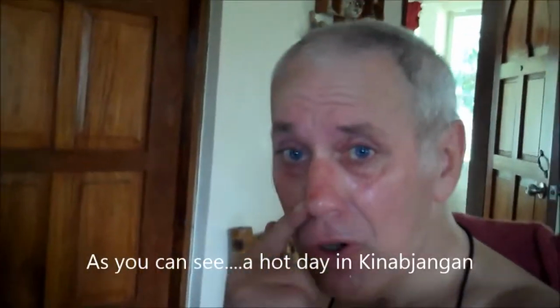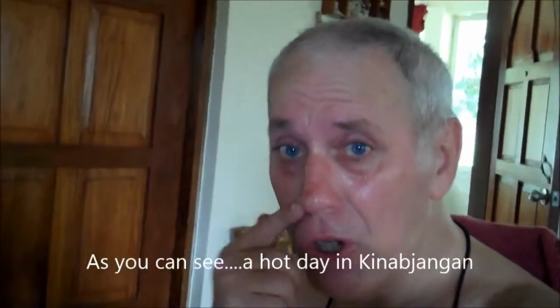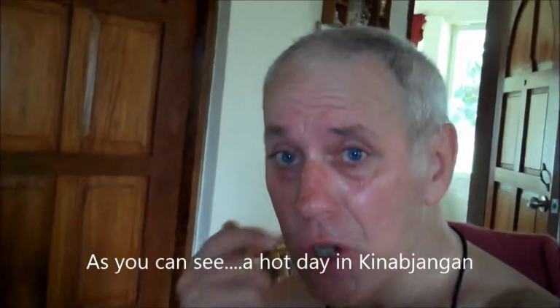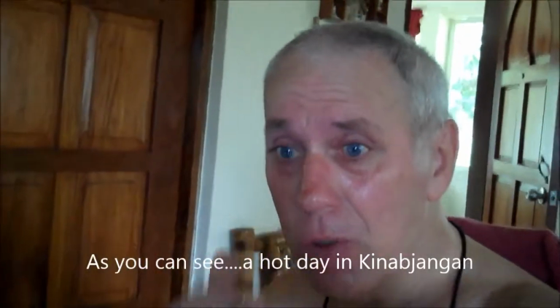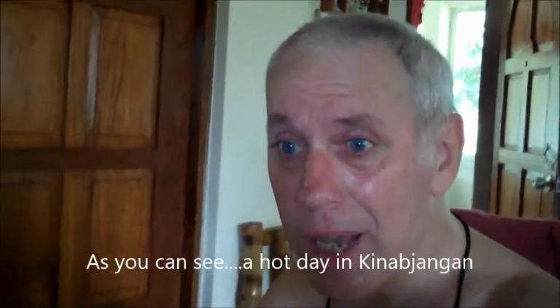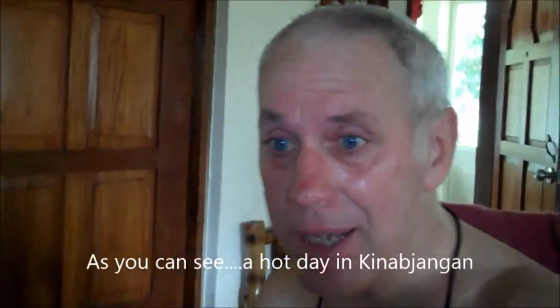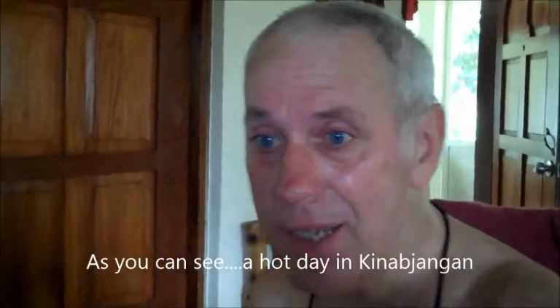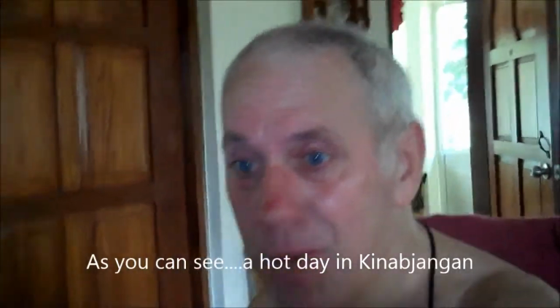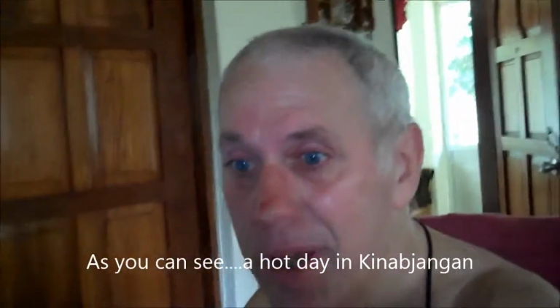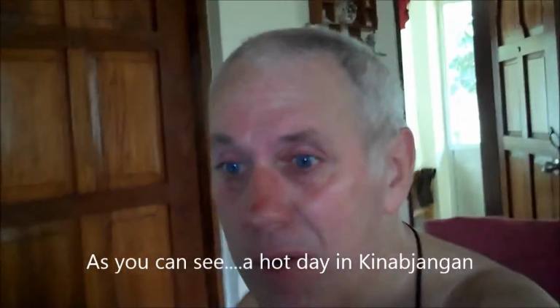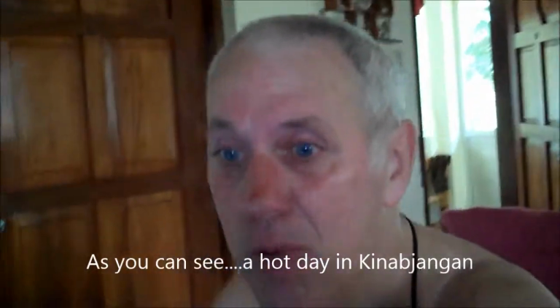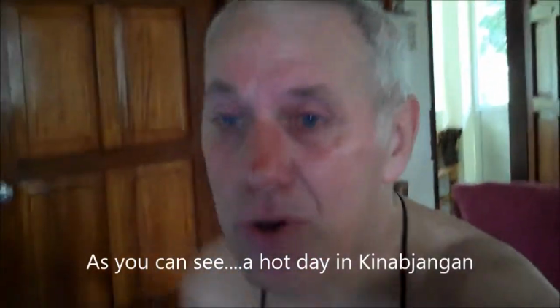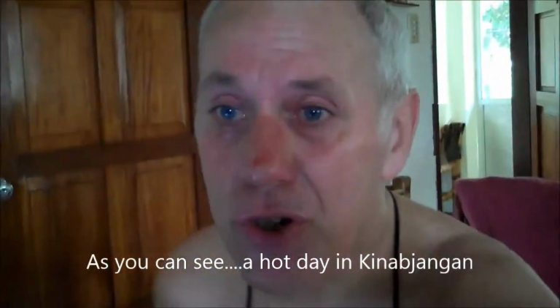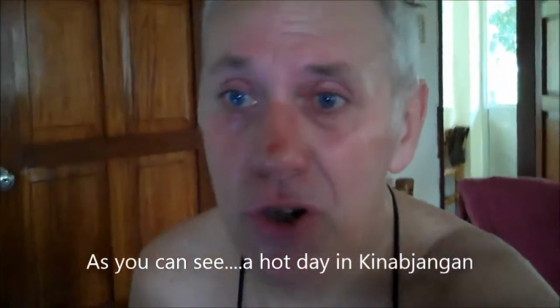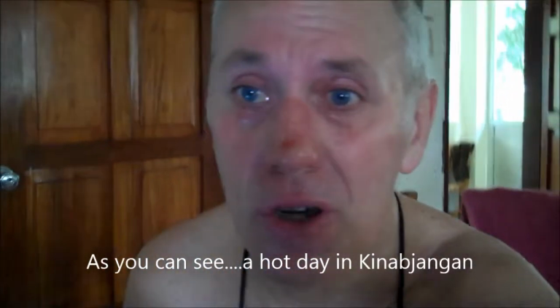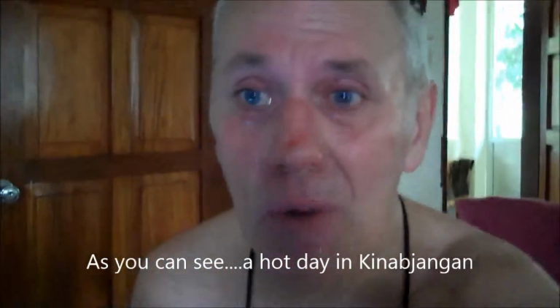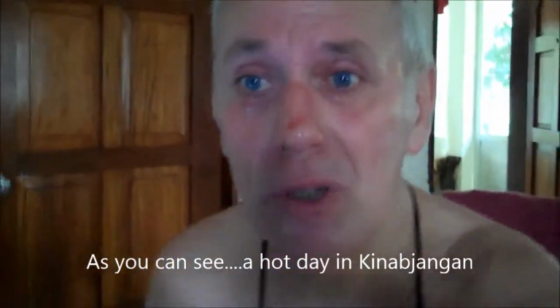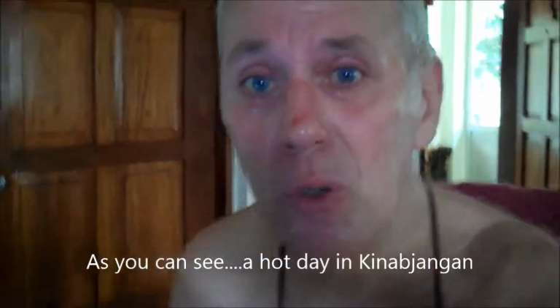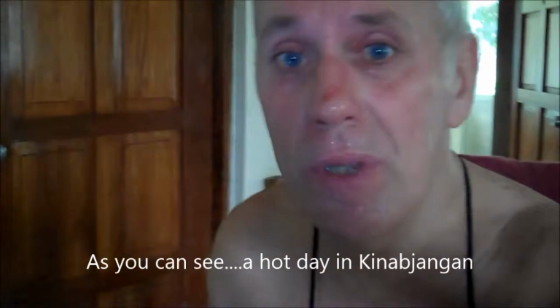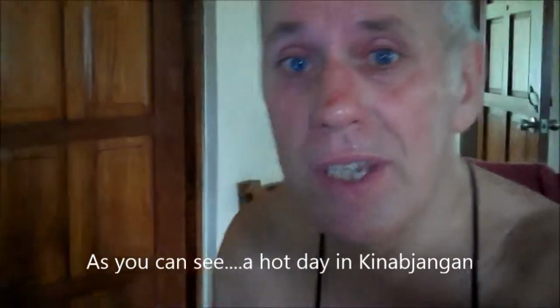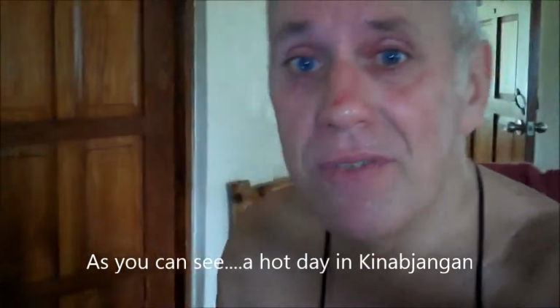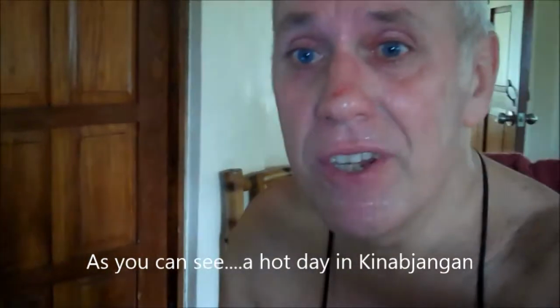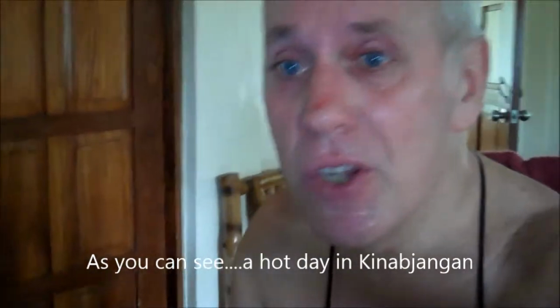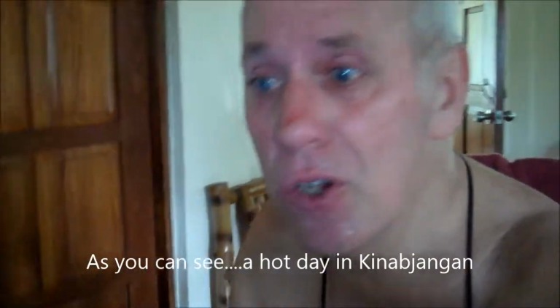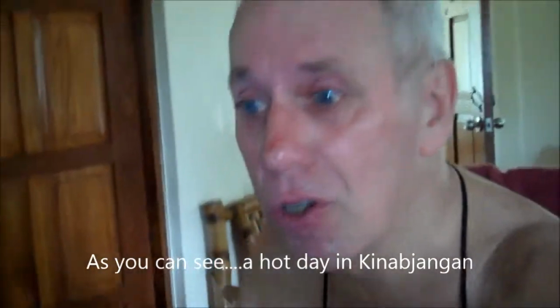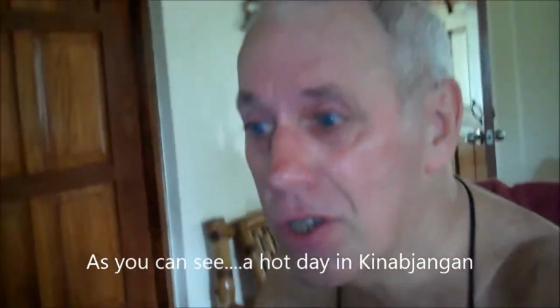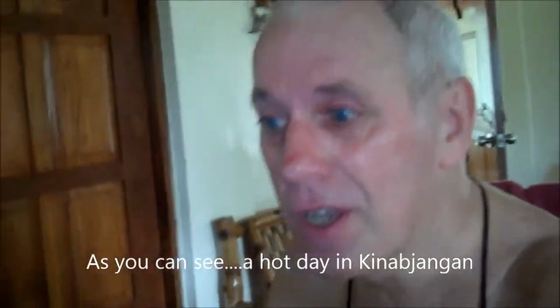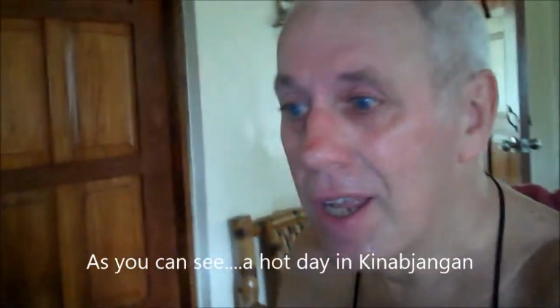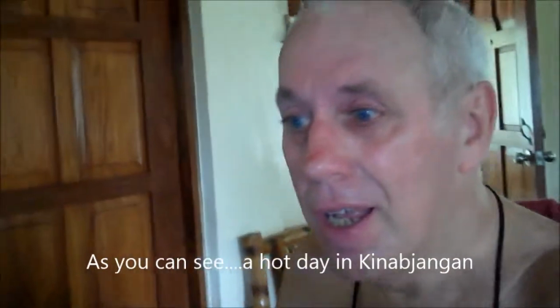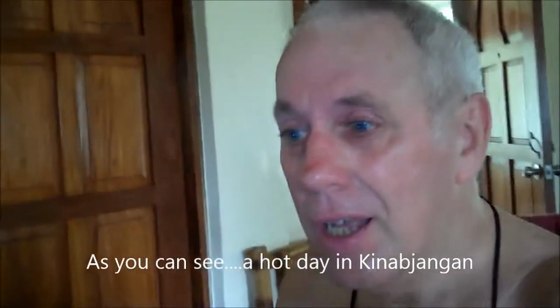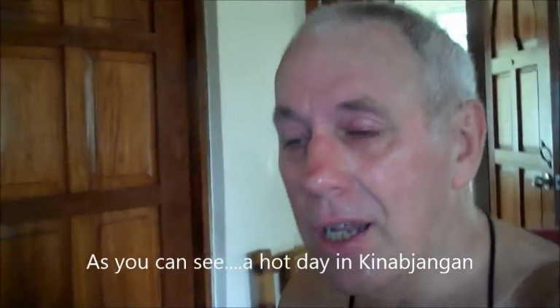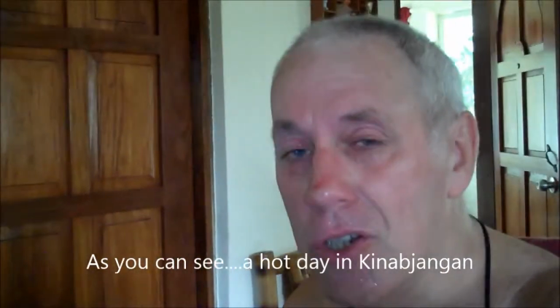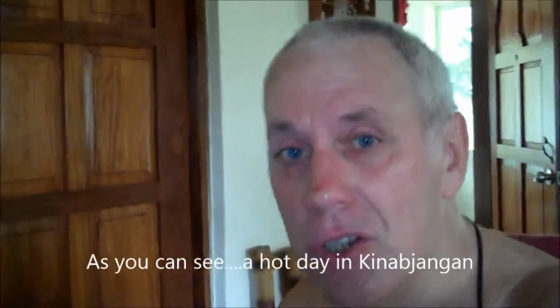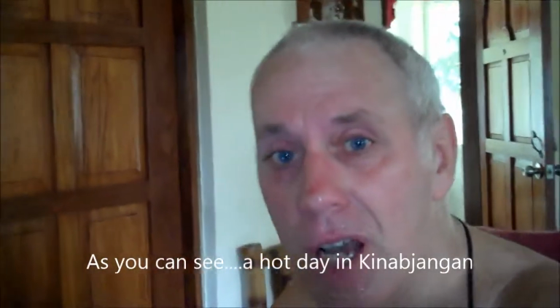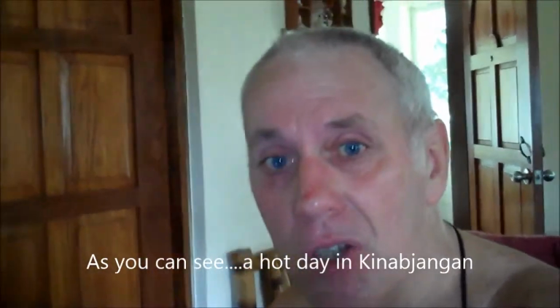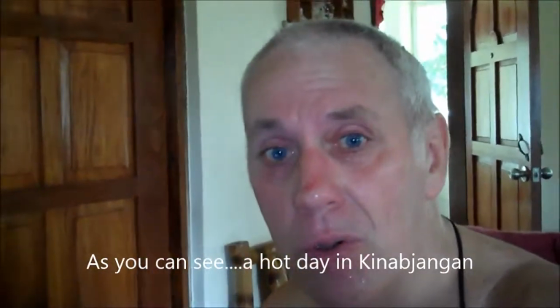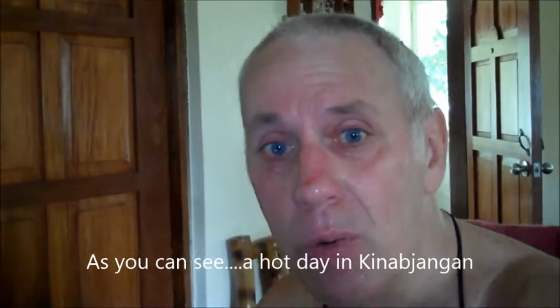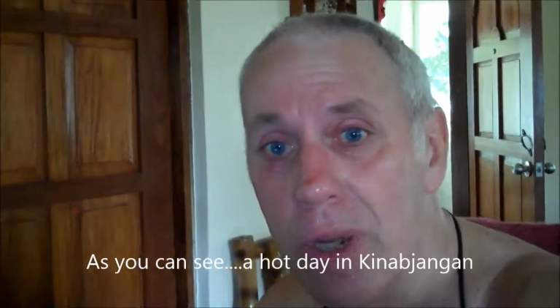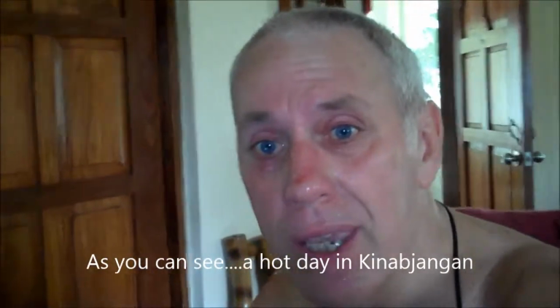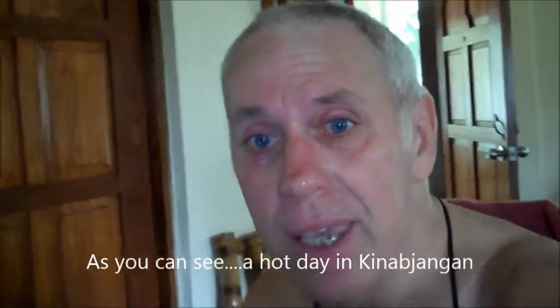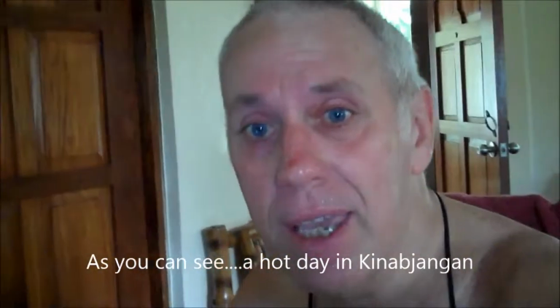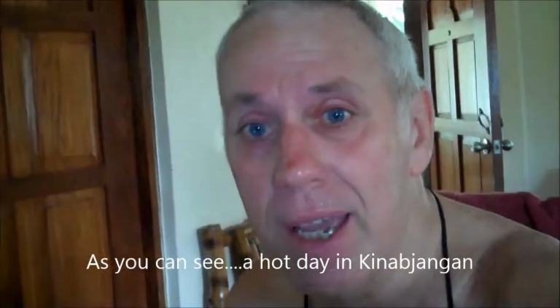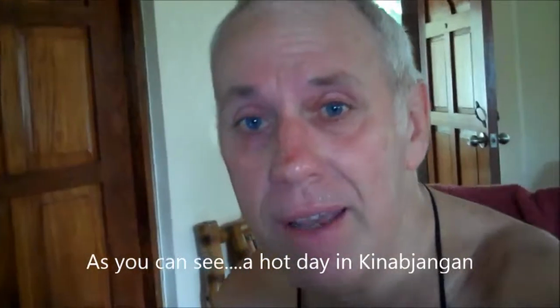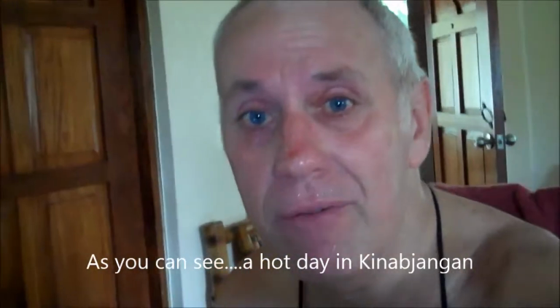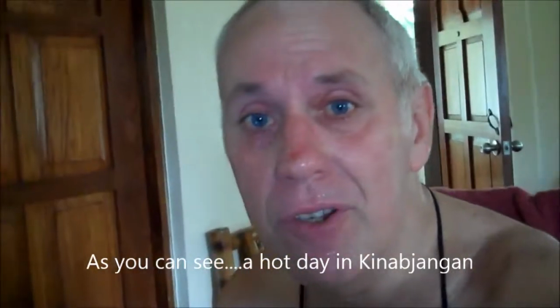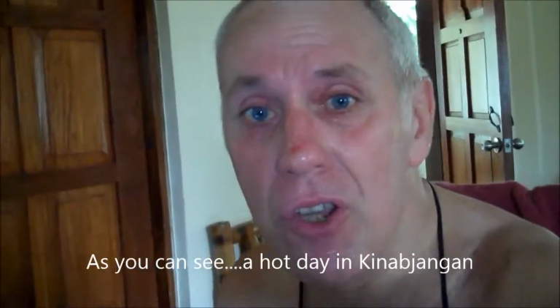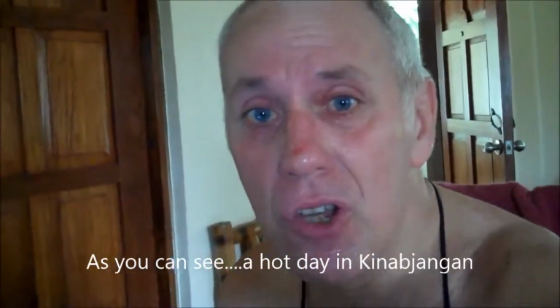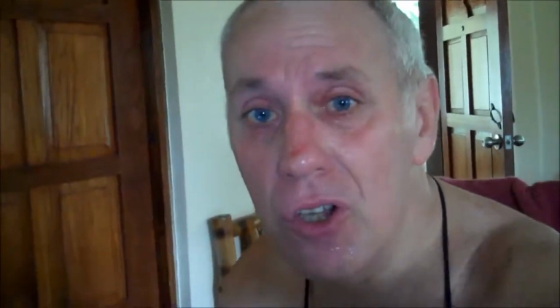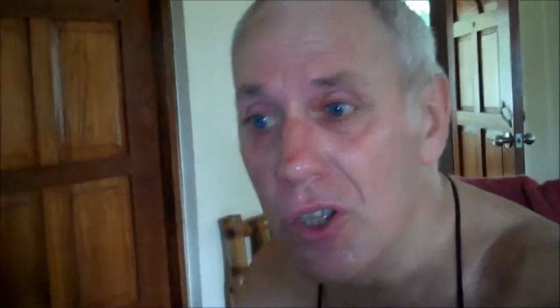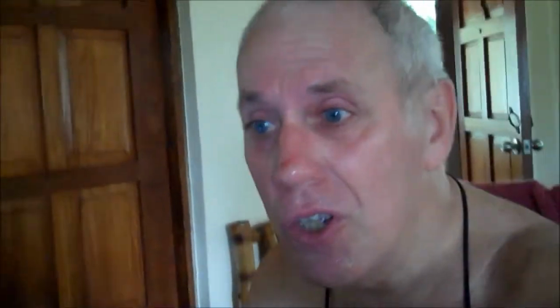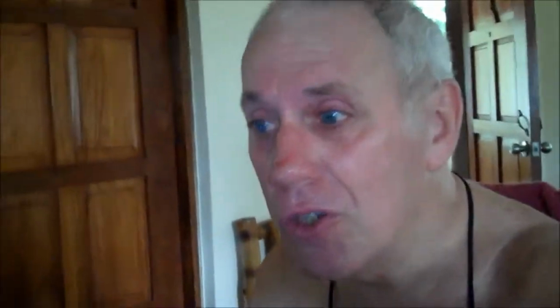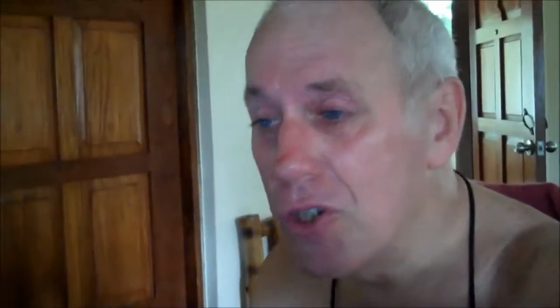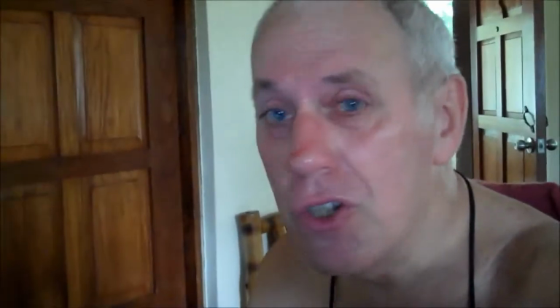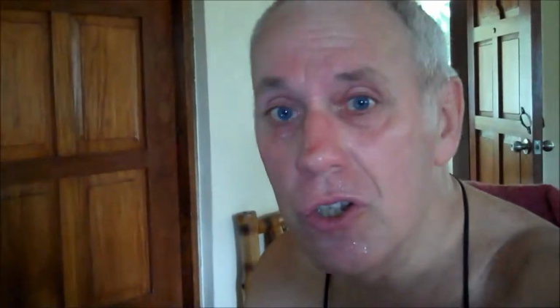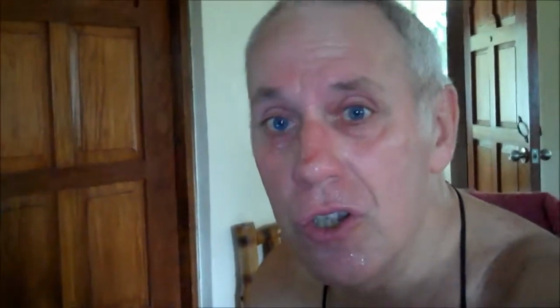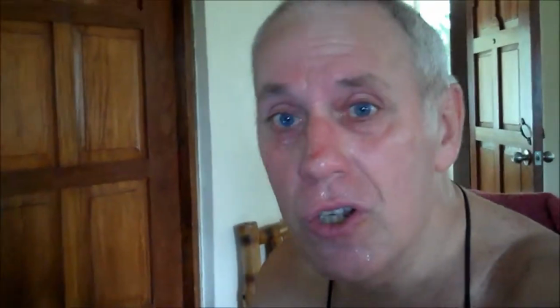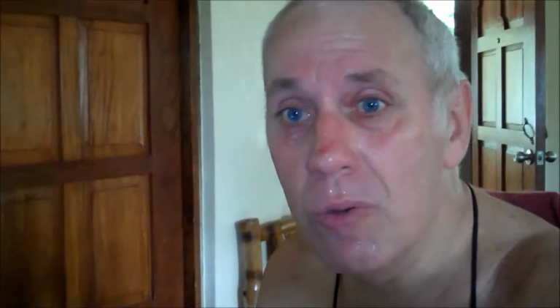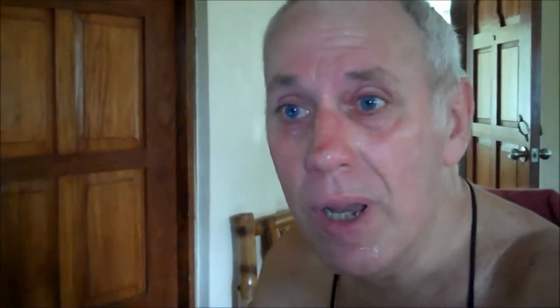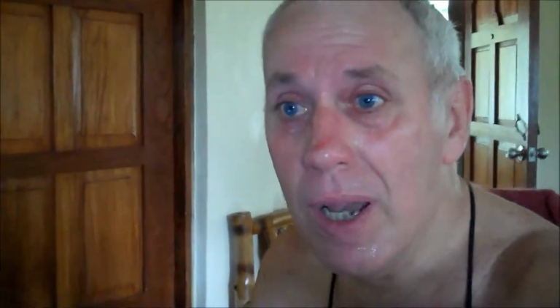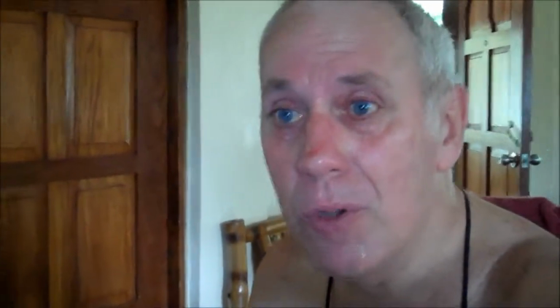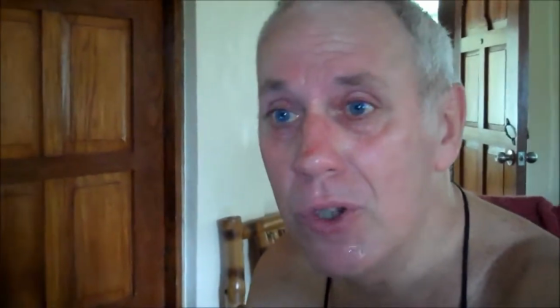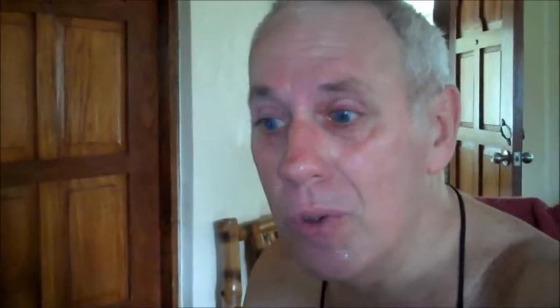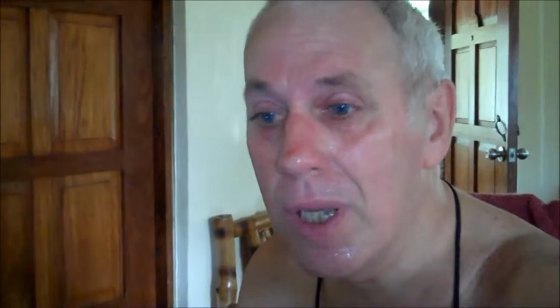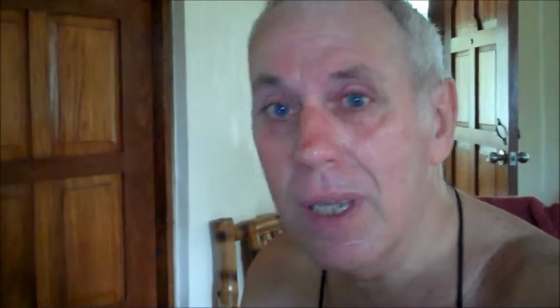For all you guys out there who want to know how I do these videos, I just thought I'd do a quick video to show you how I do it.